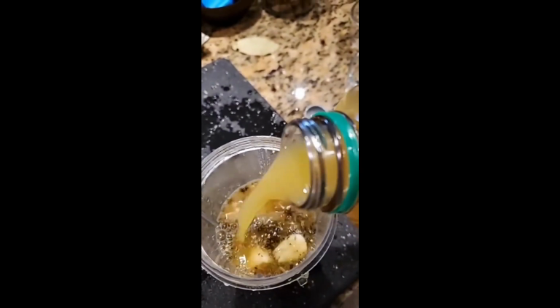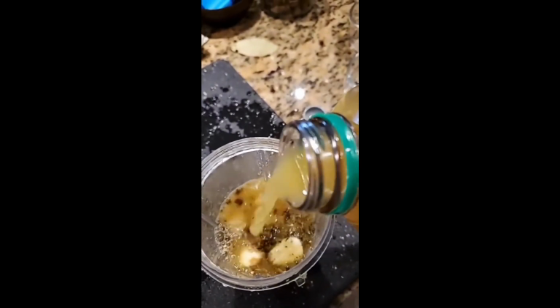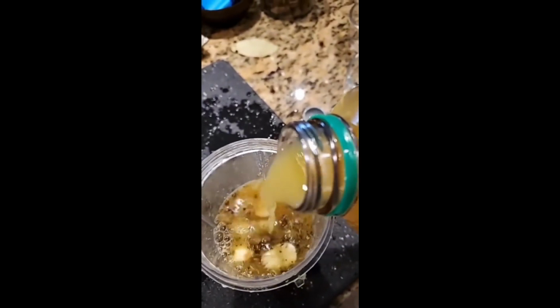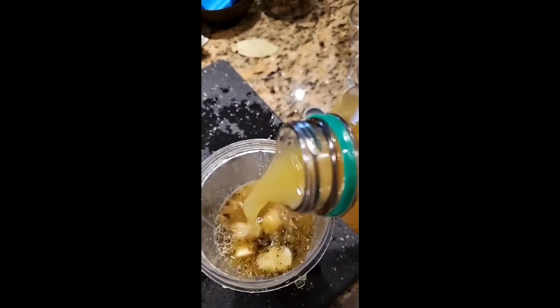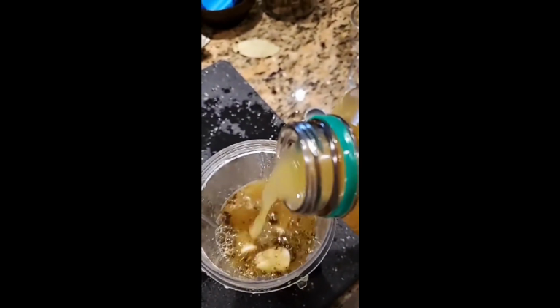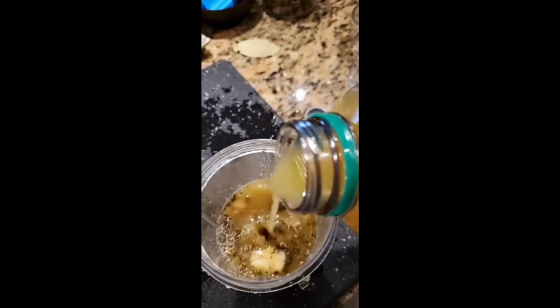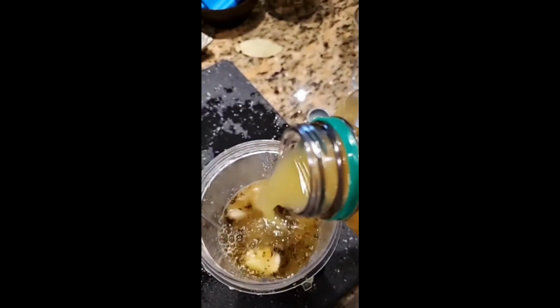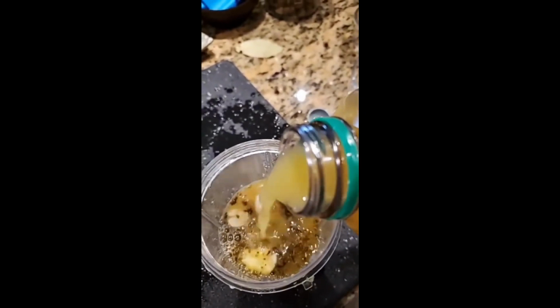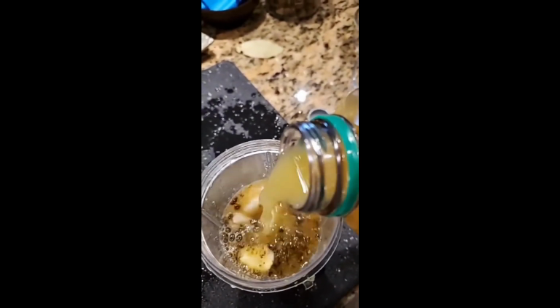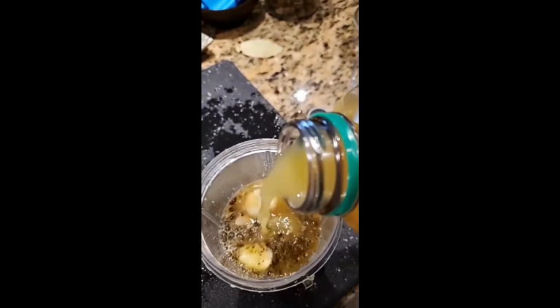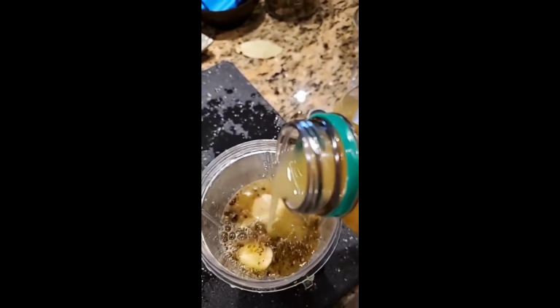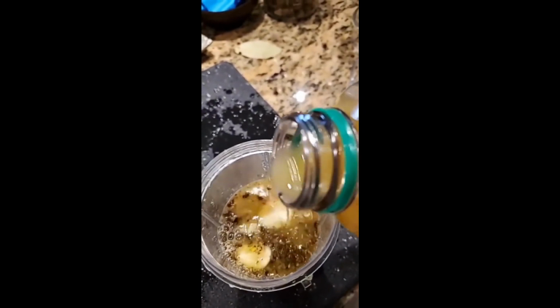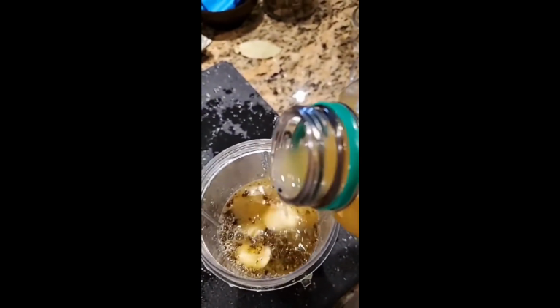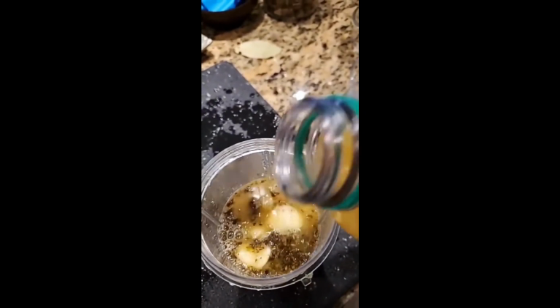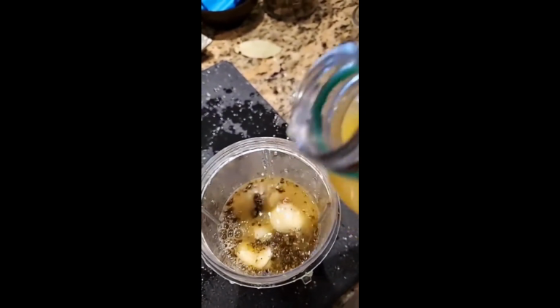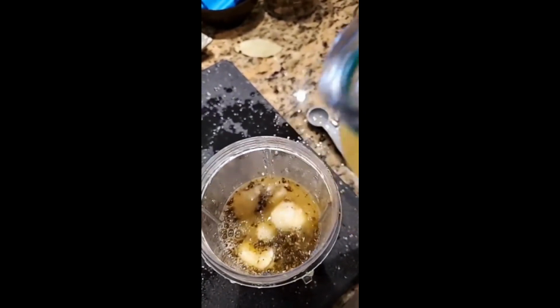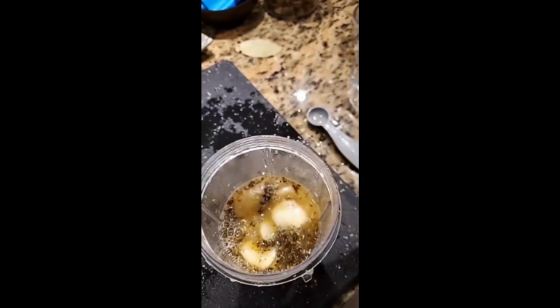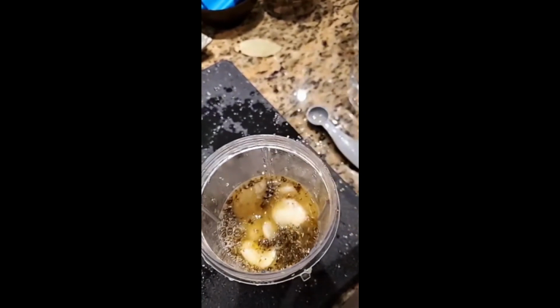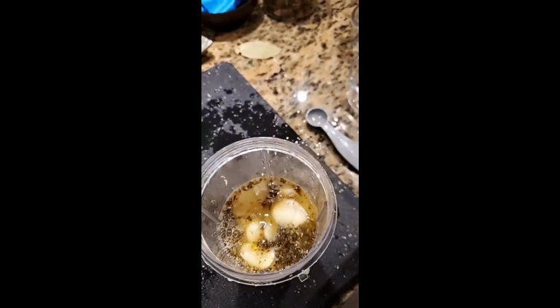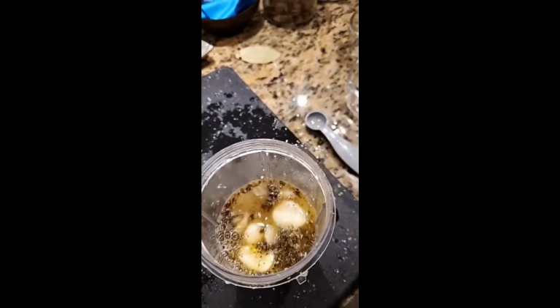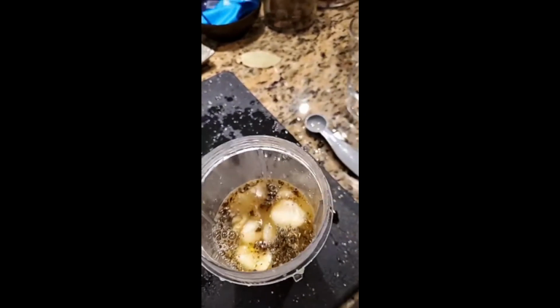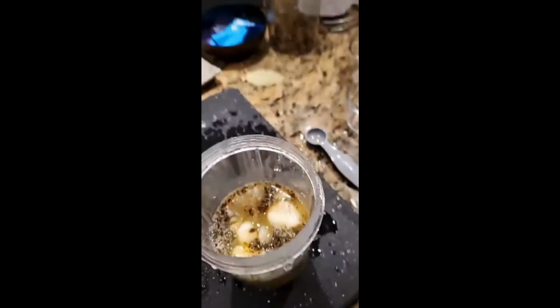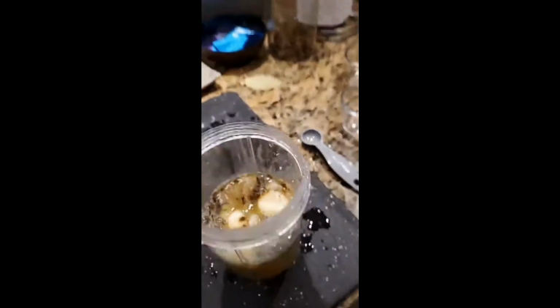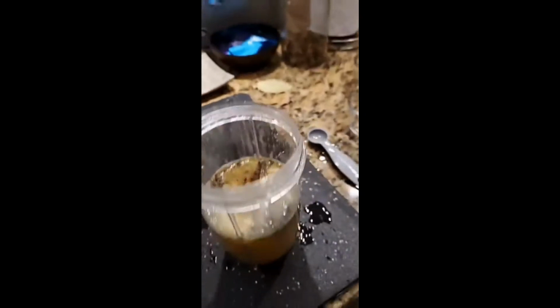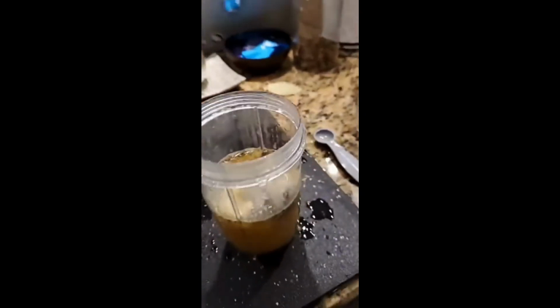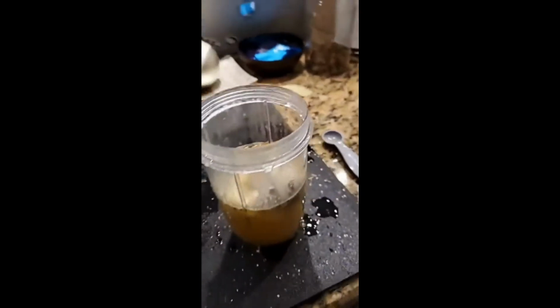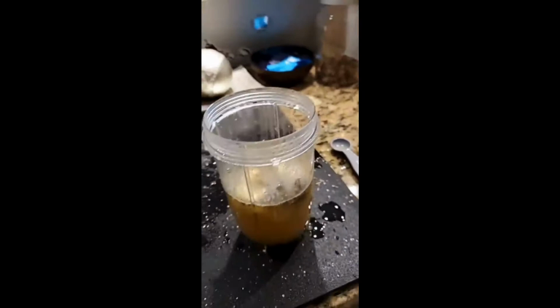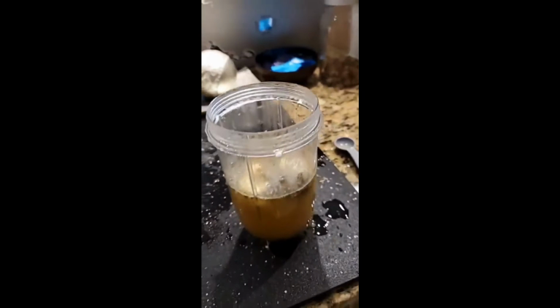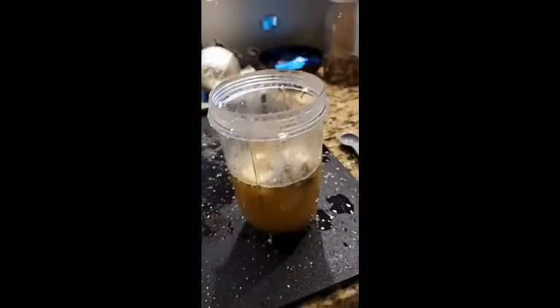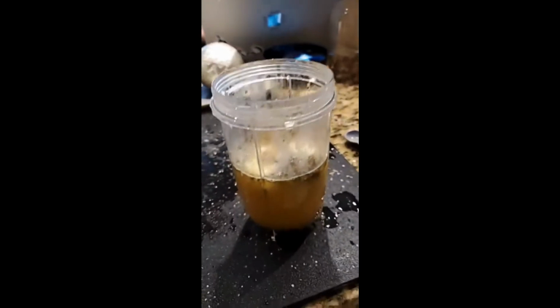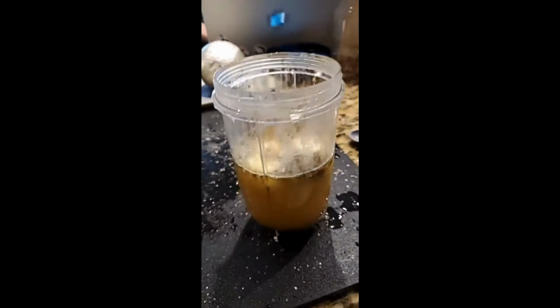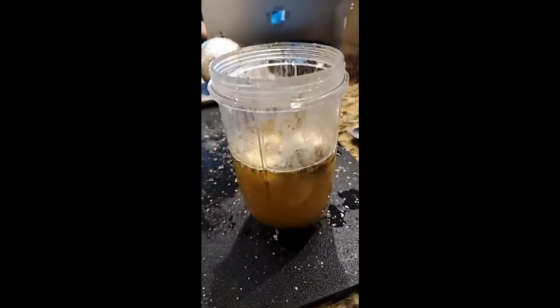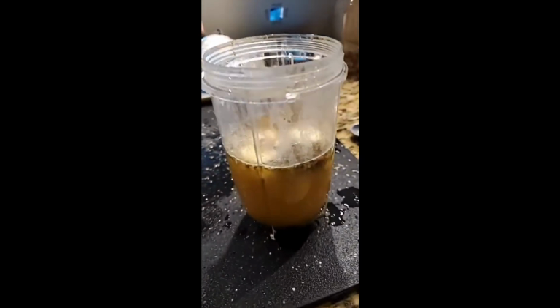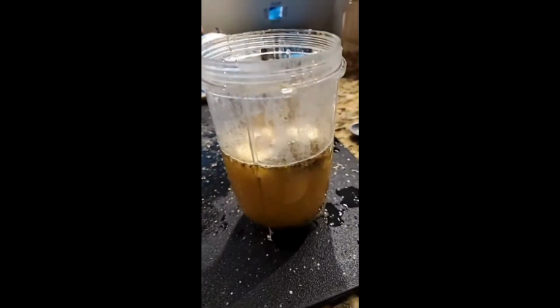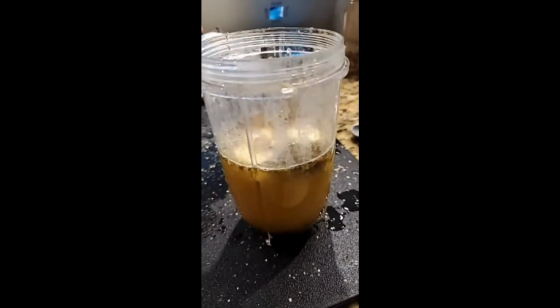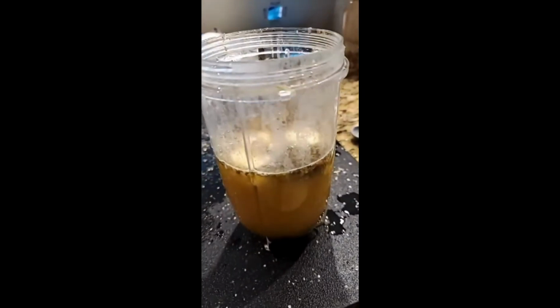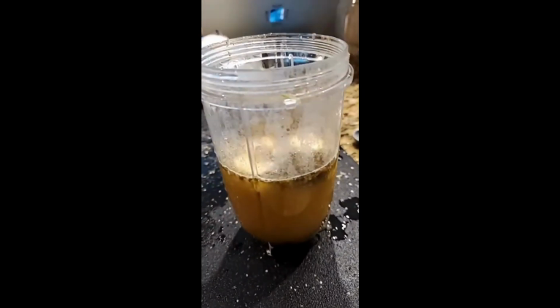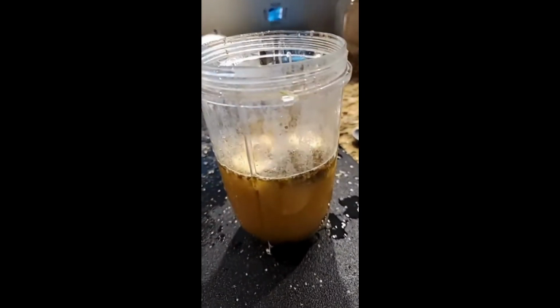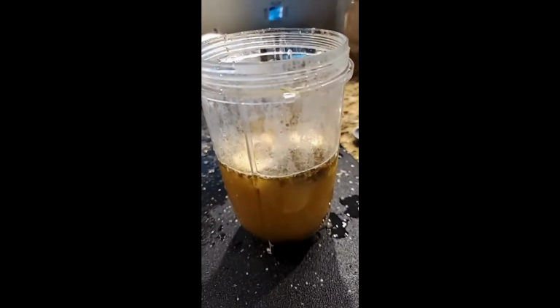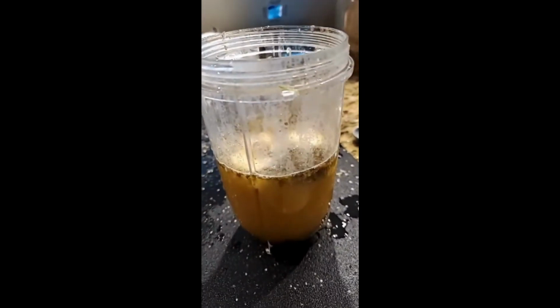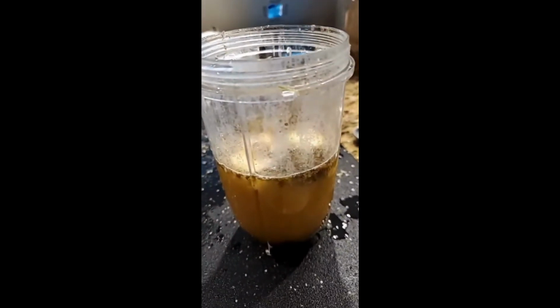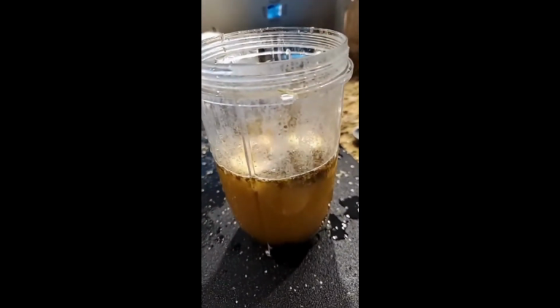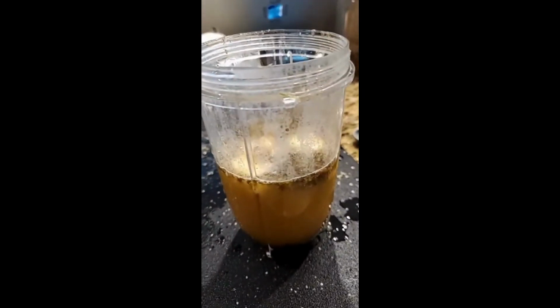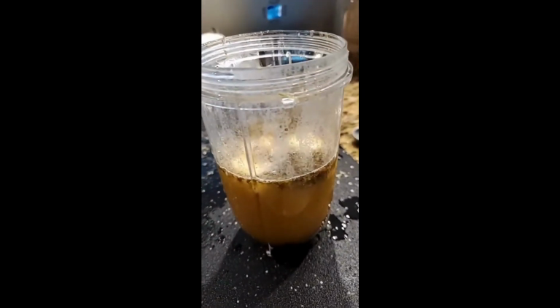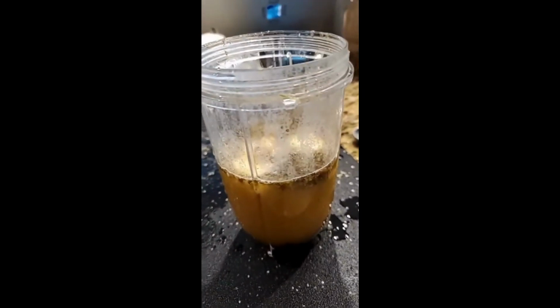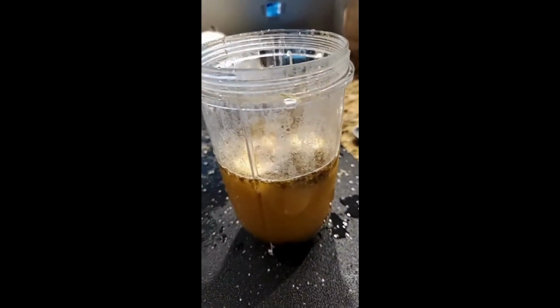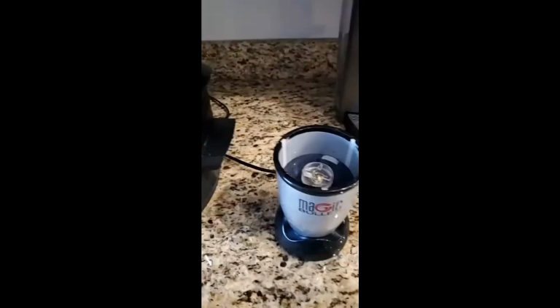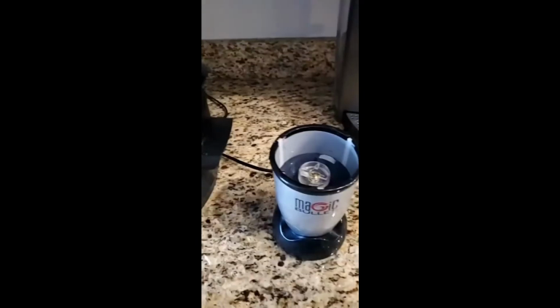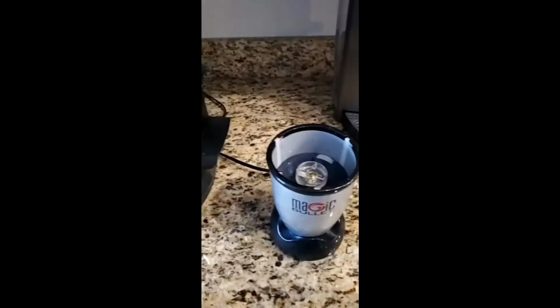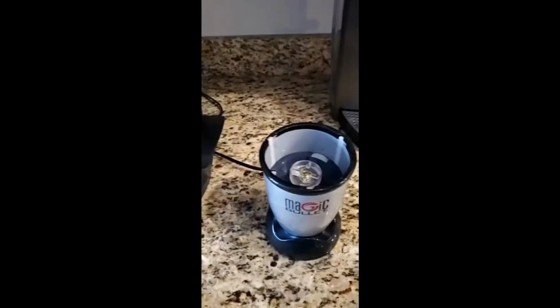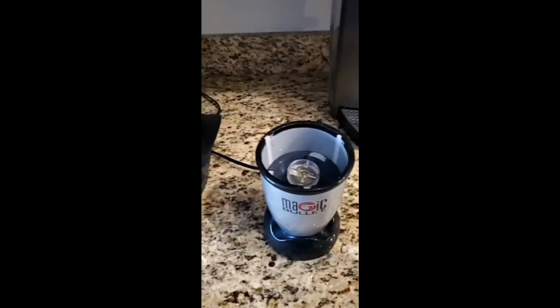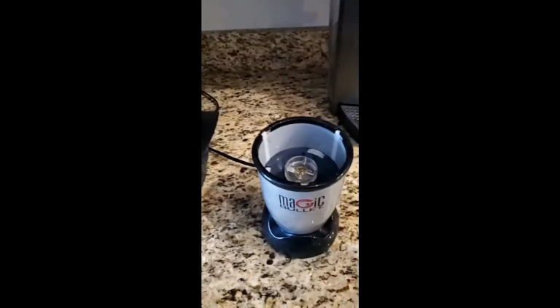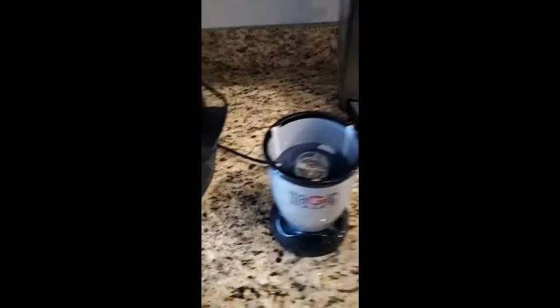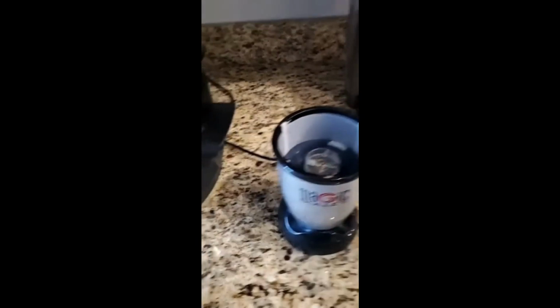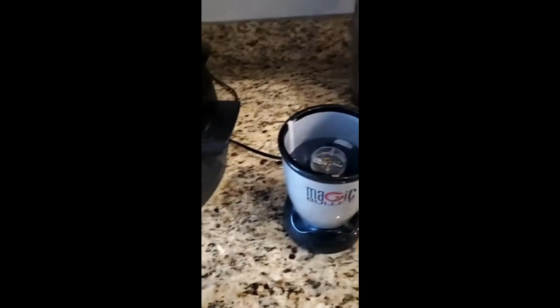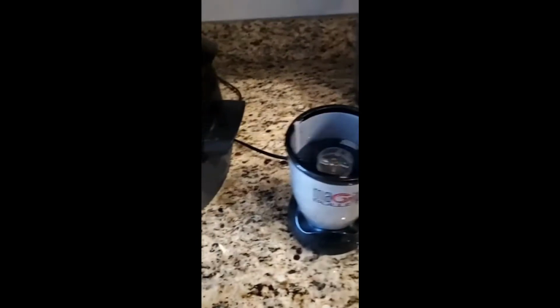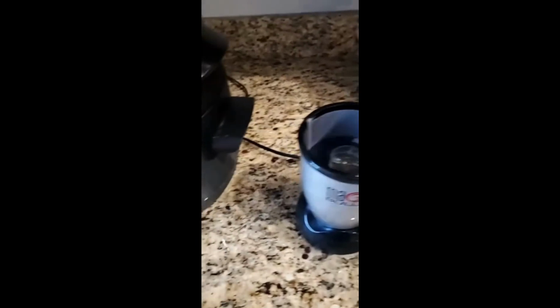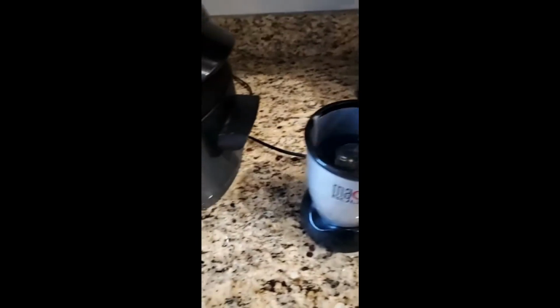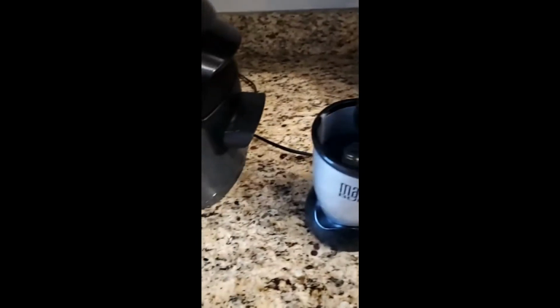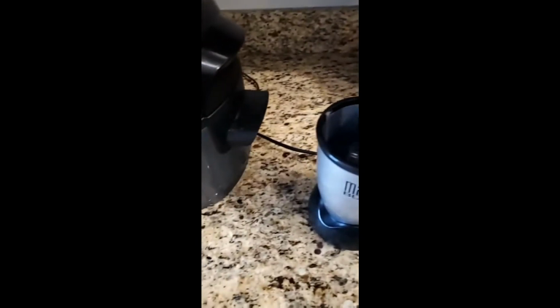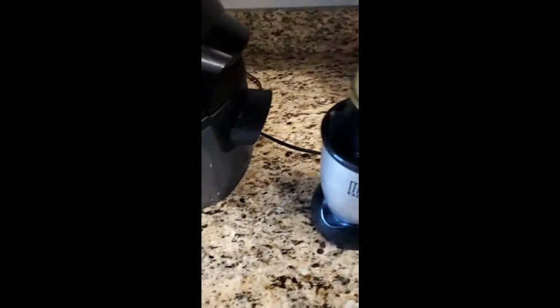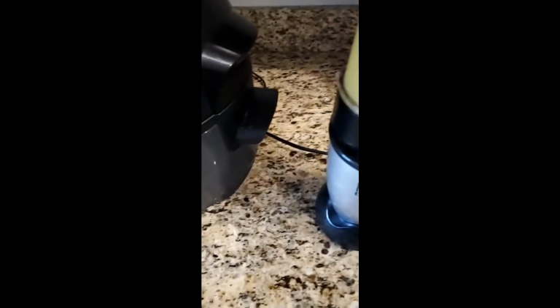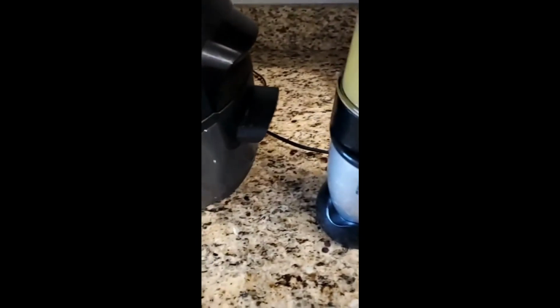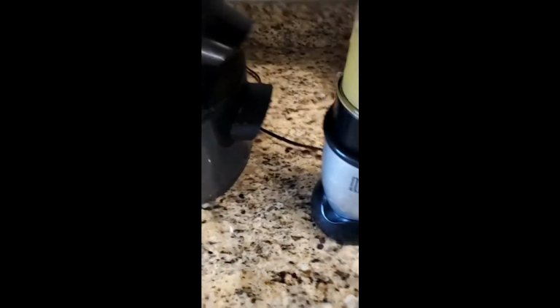Just eyeball it. Doesn't that look good? We're gonna blend all this up.